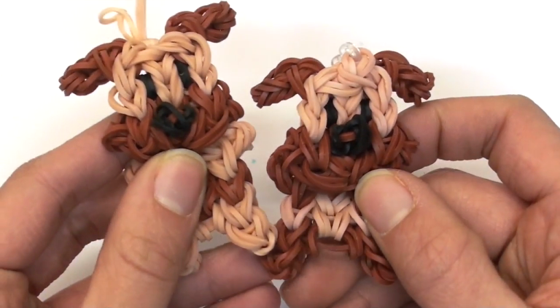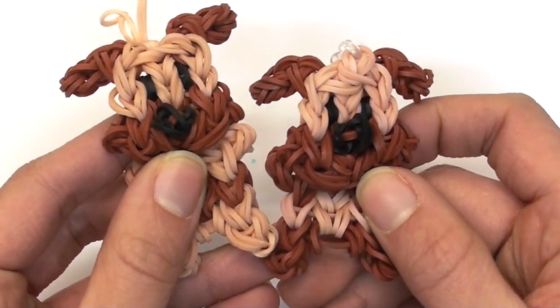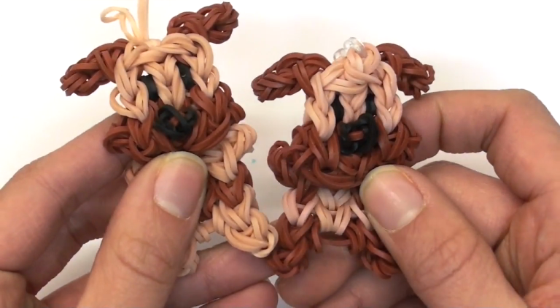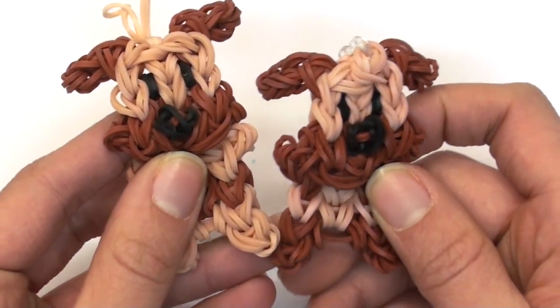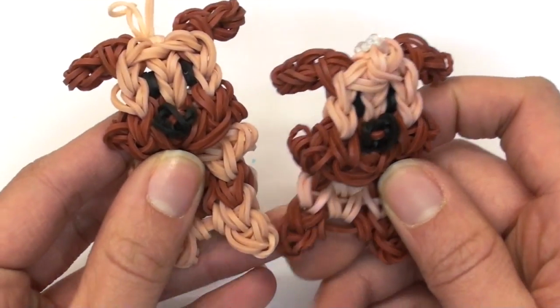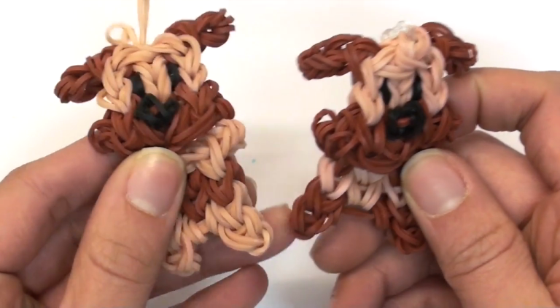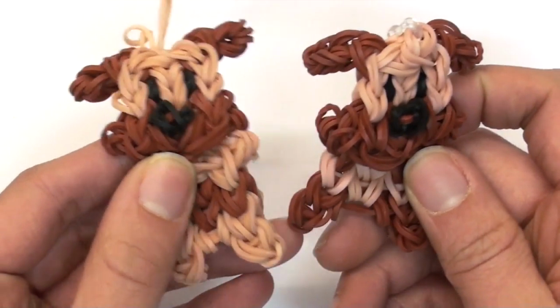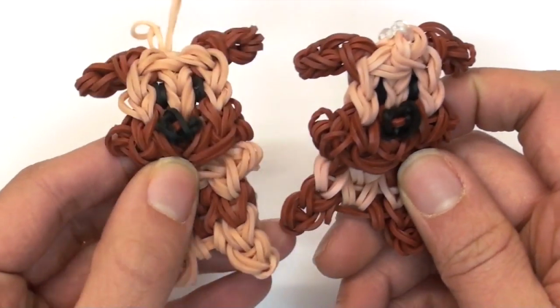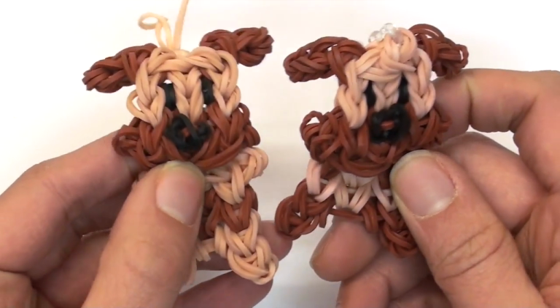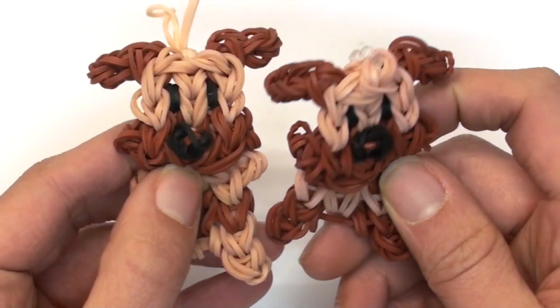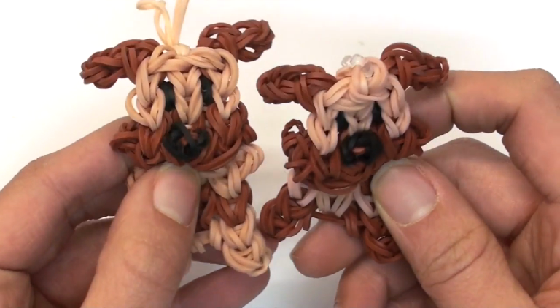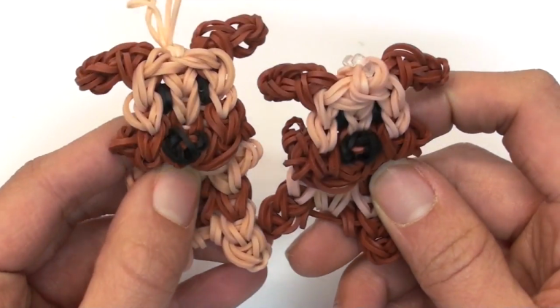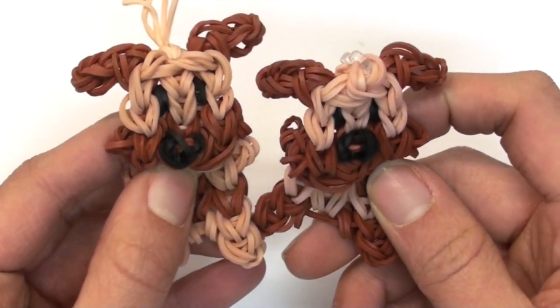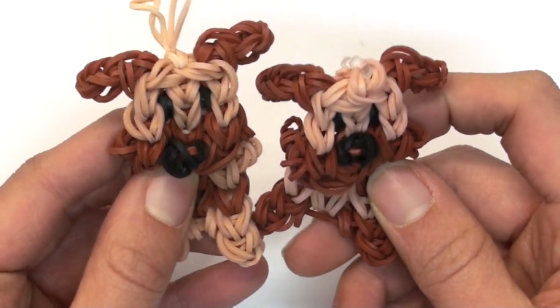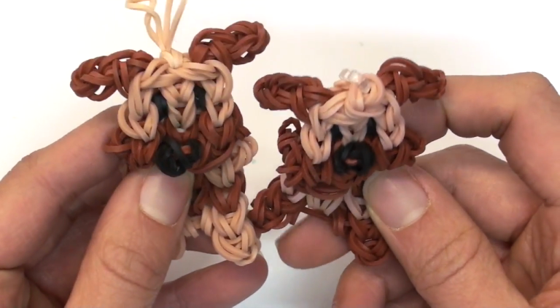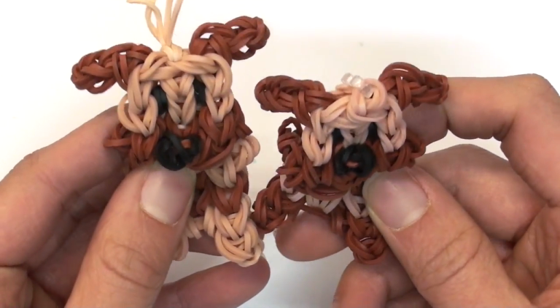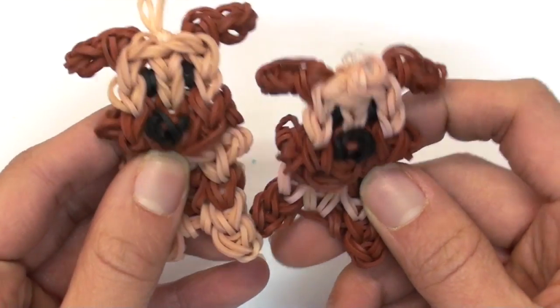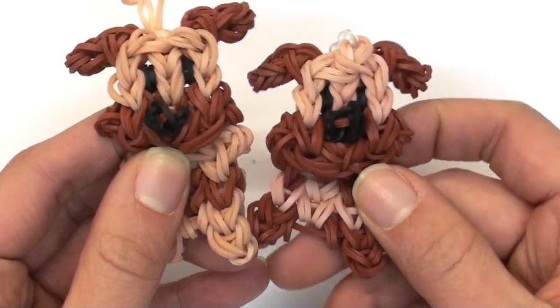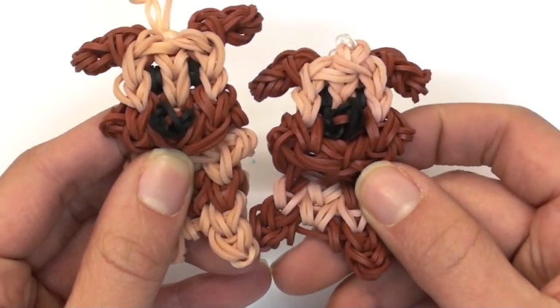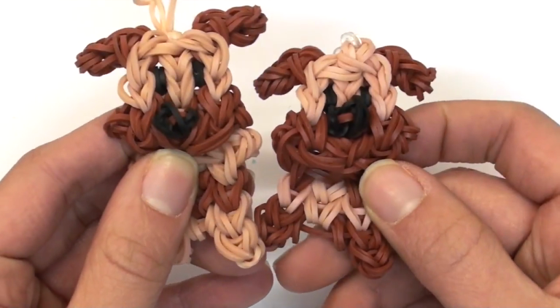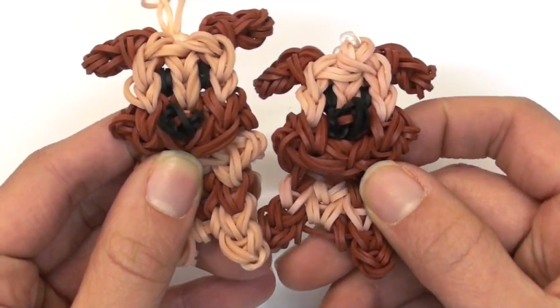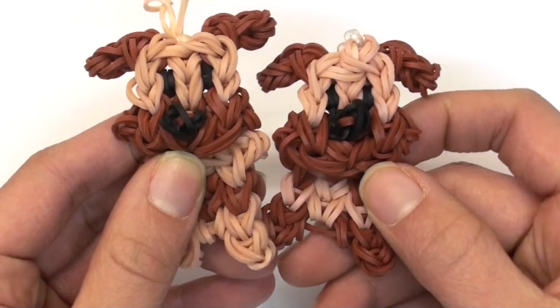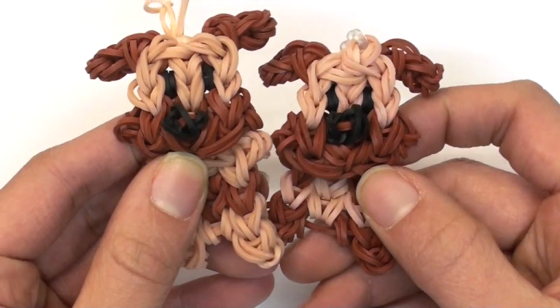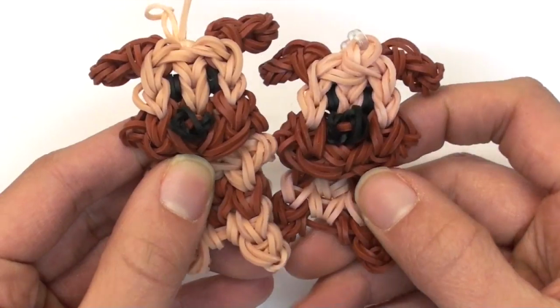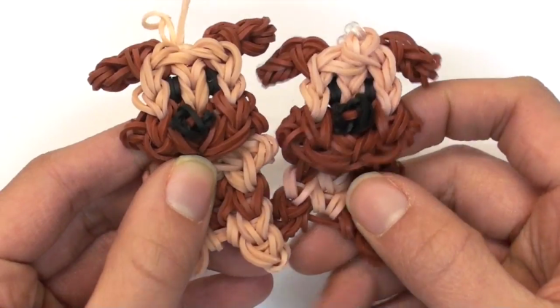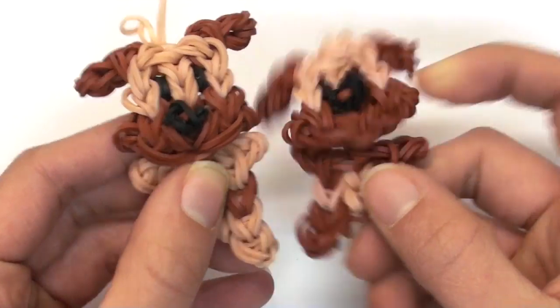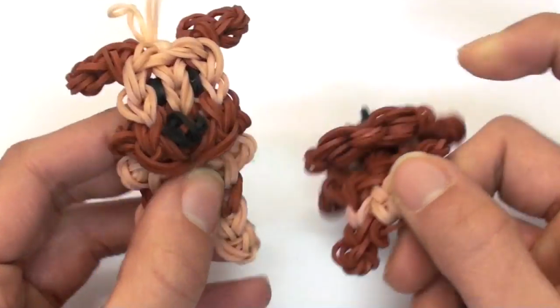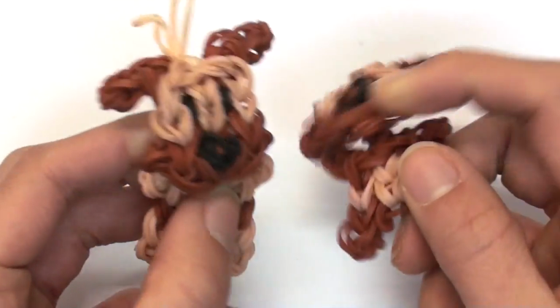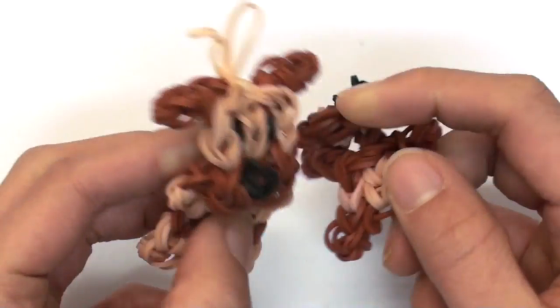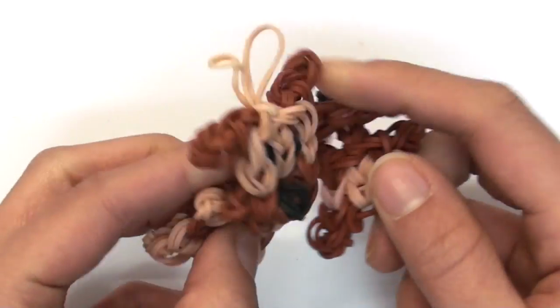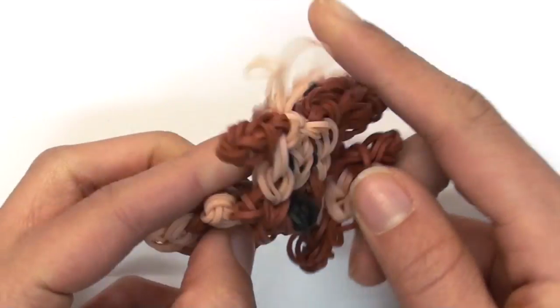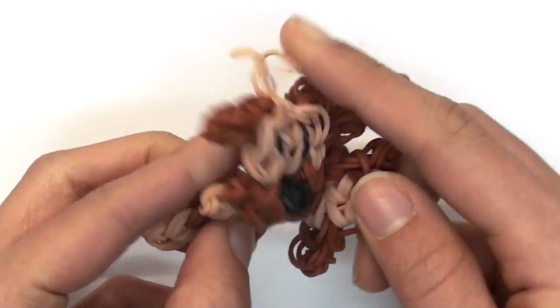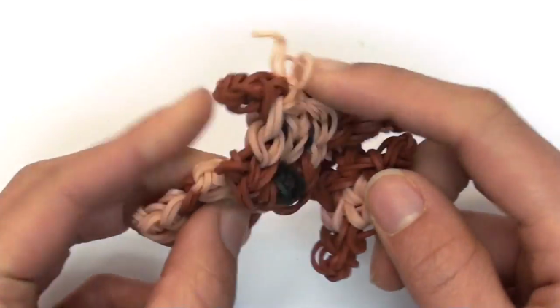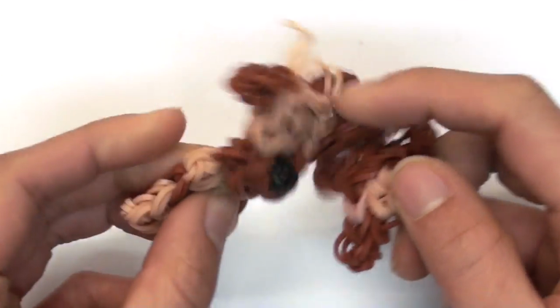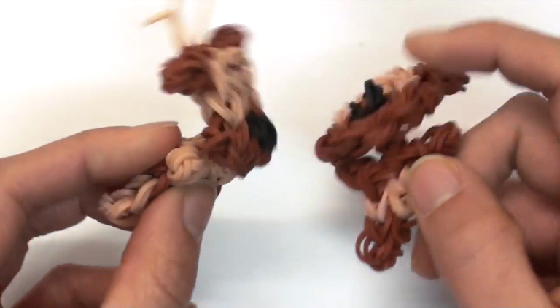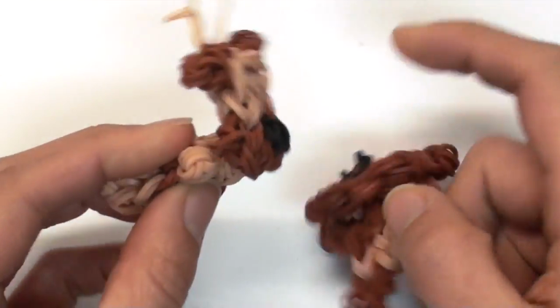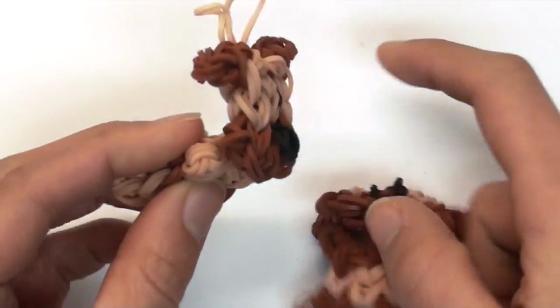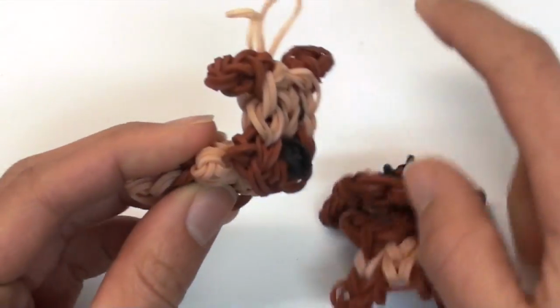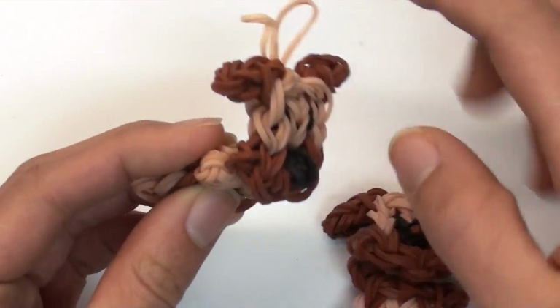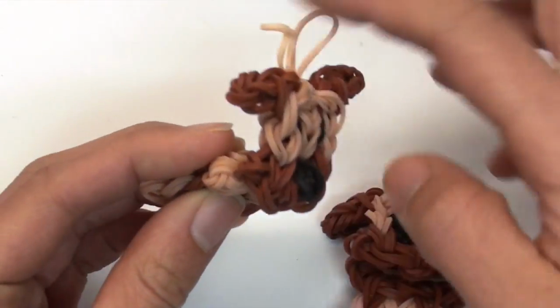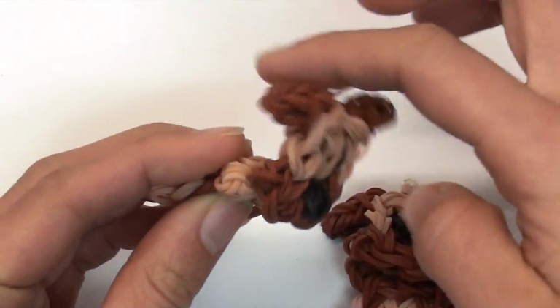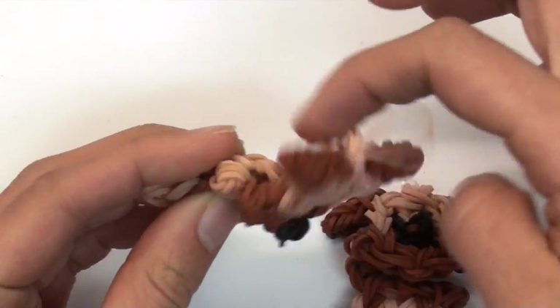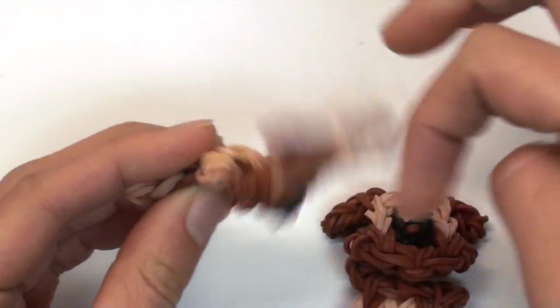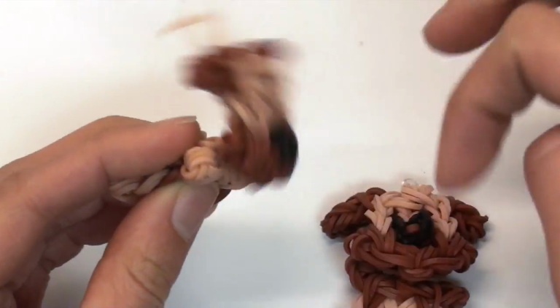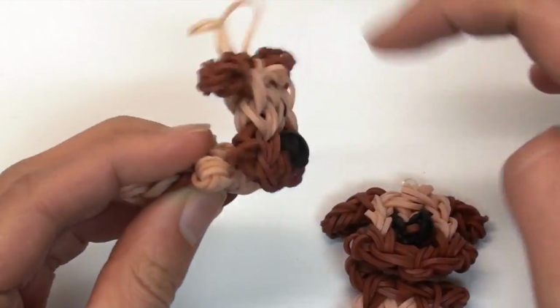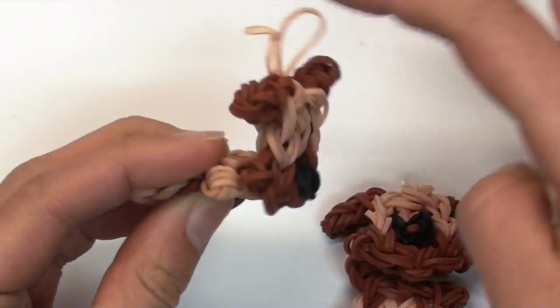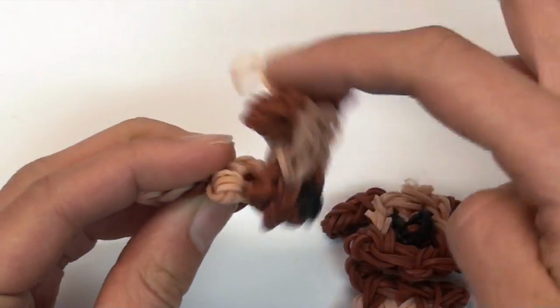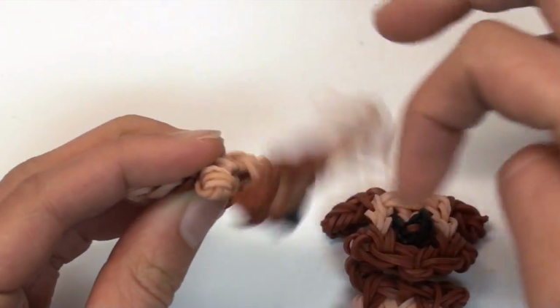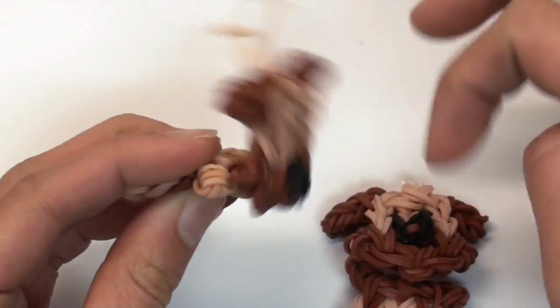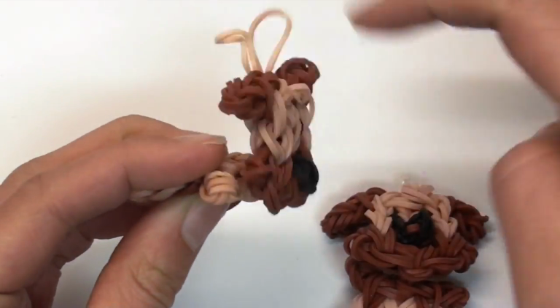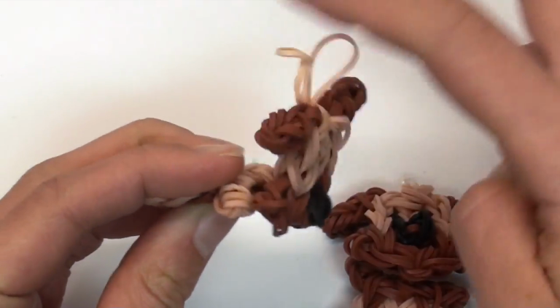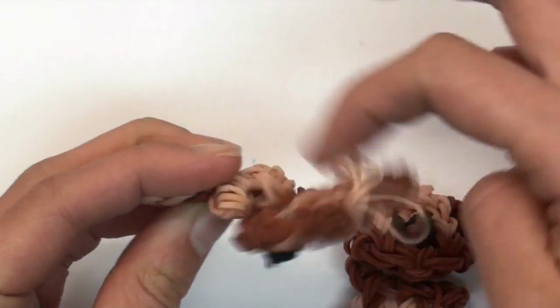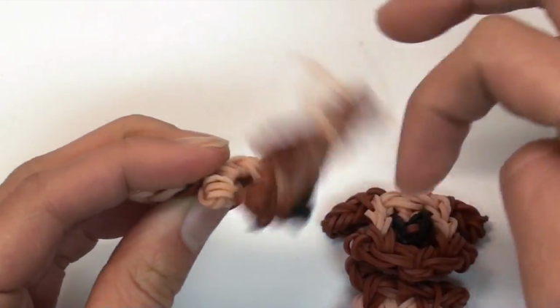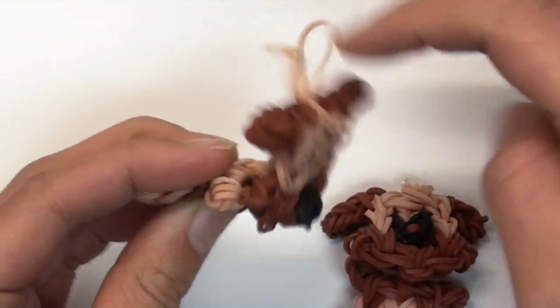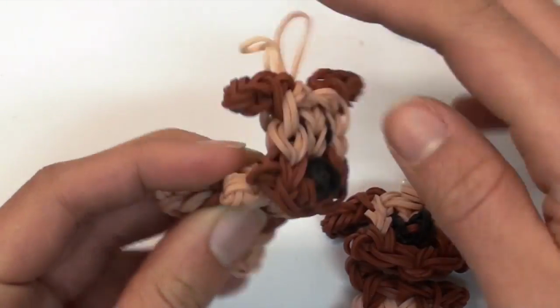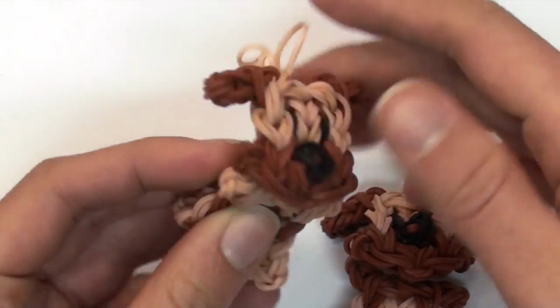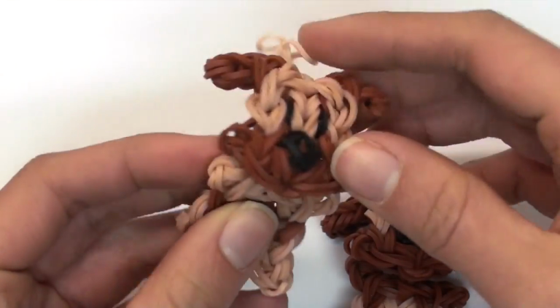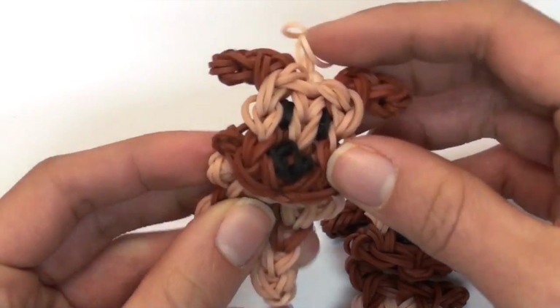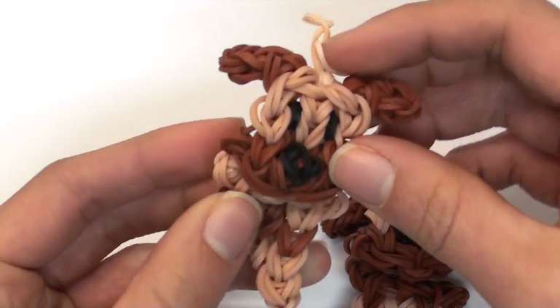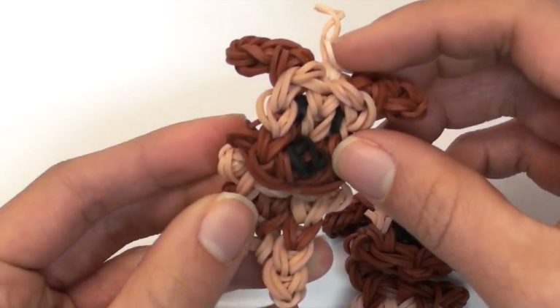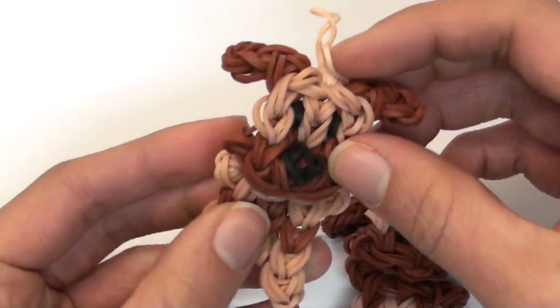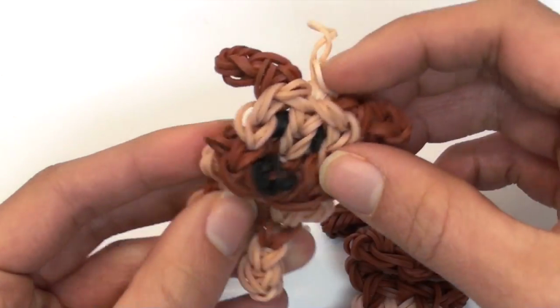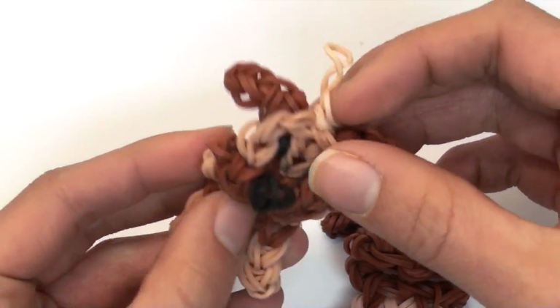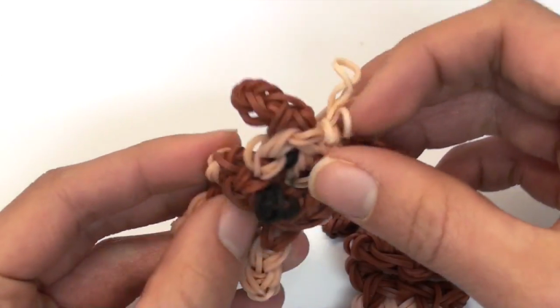Today I'll be showing you how to create this cute little bobble head dog charm — and yes, it kind of has like a bobbly head, which is kind of cute.